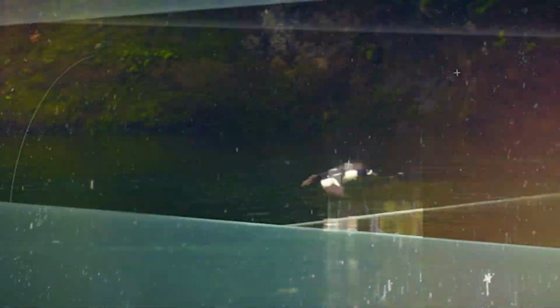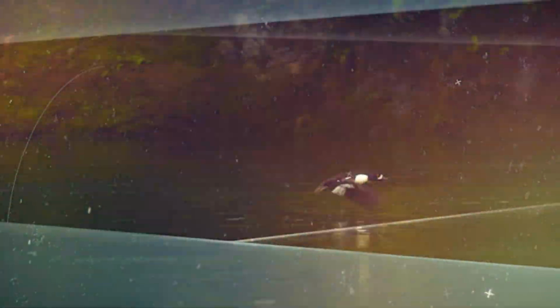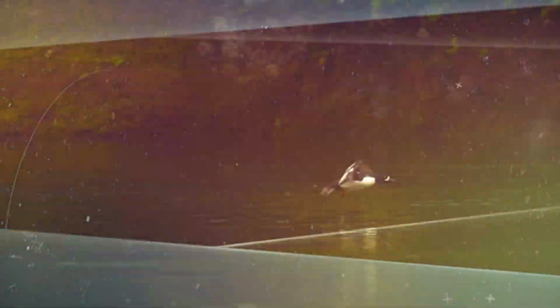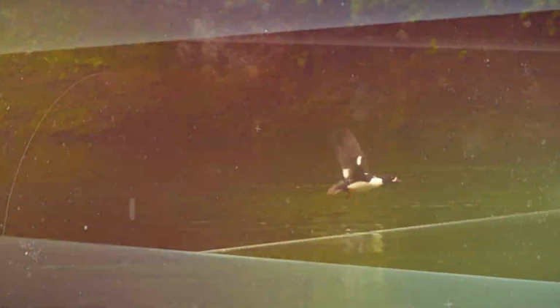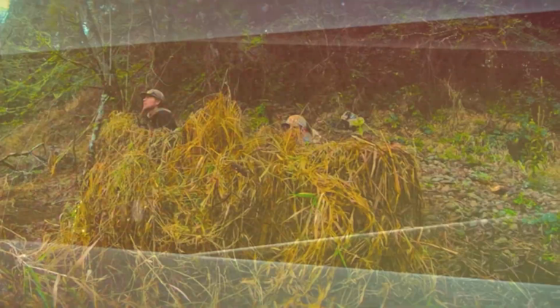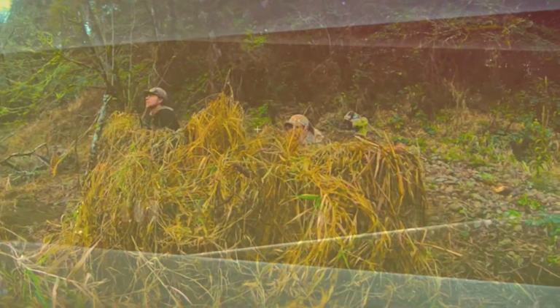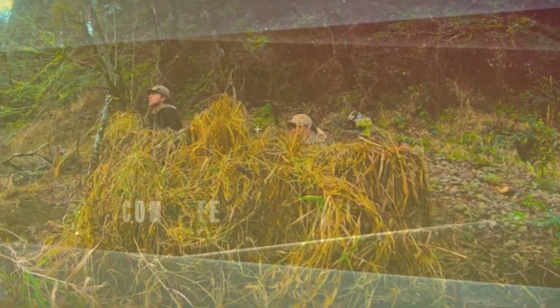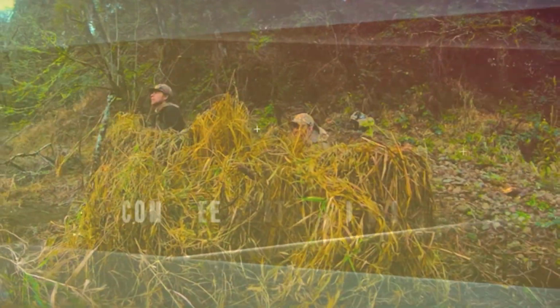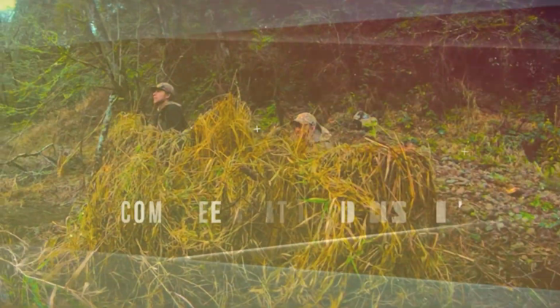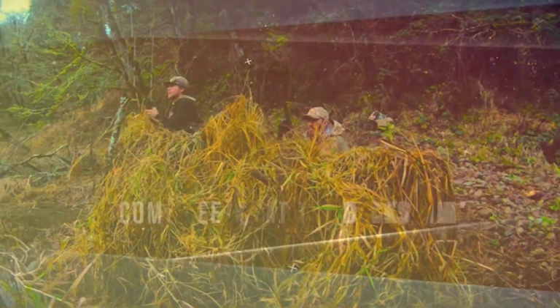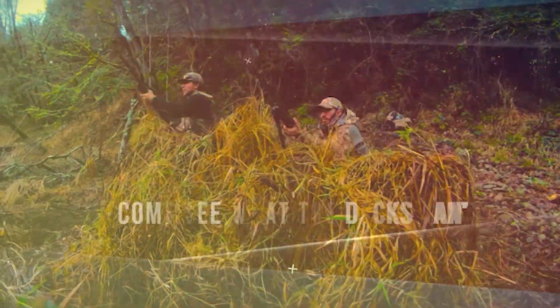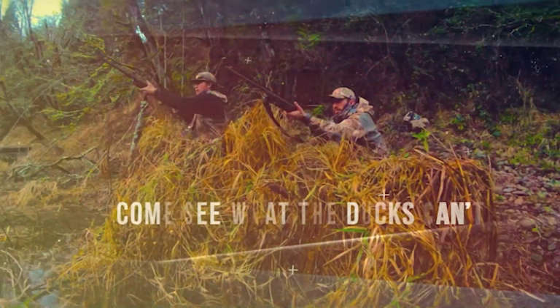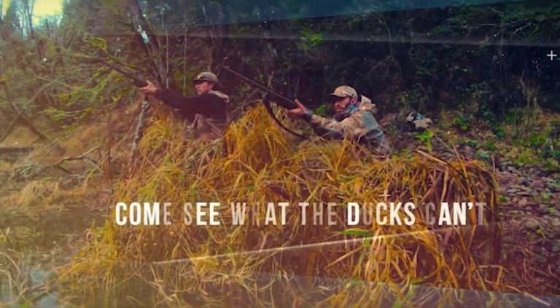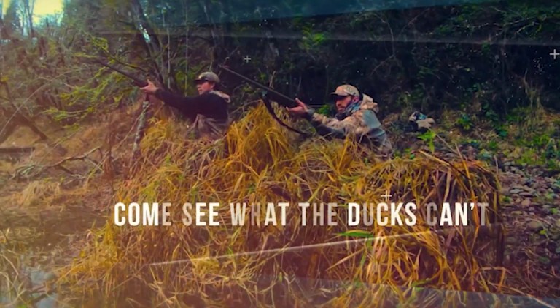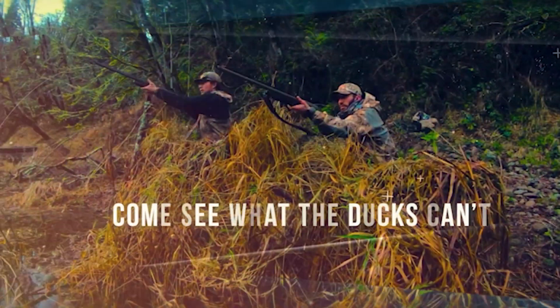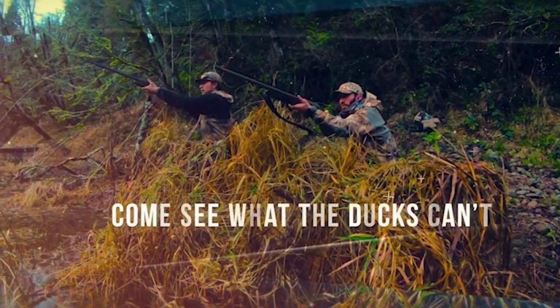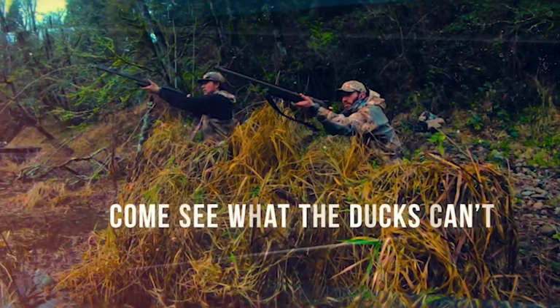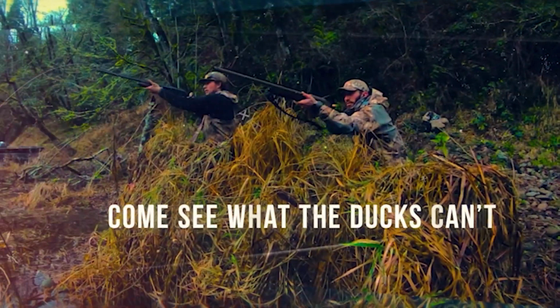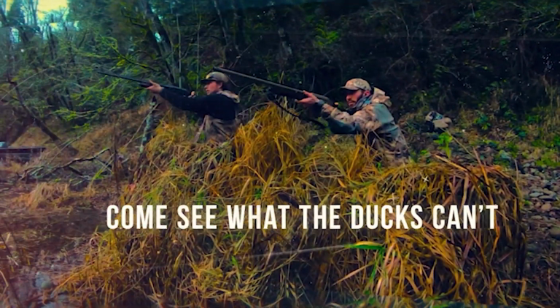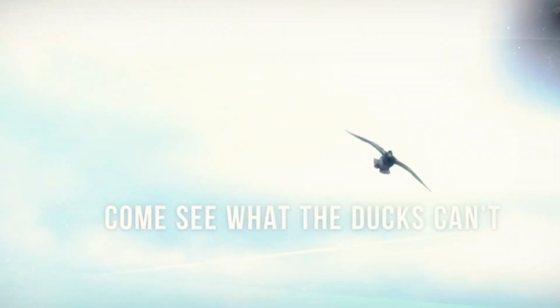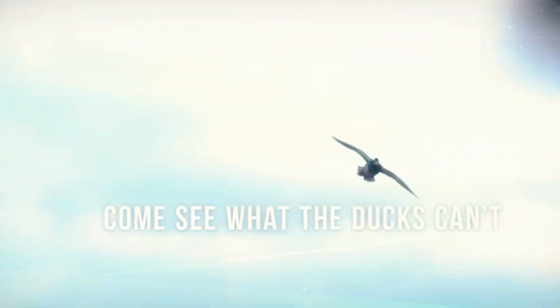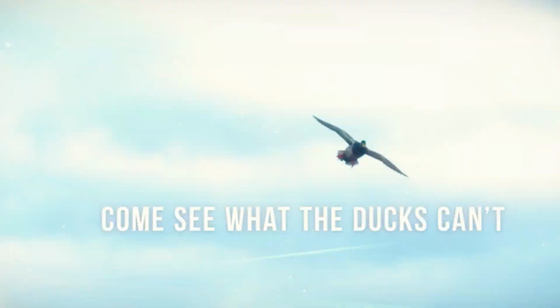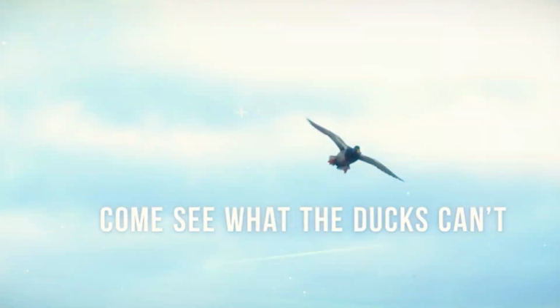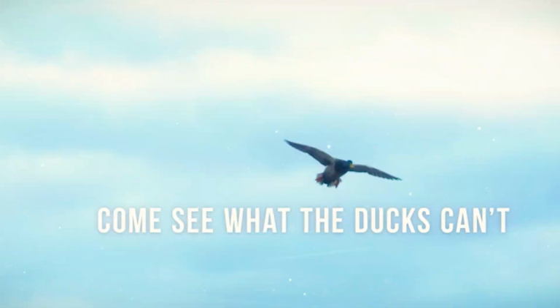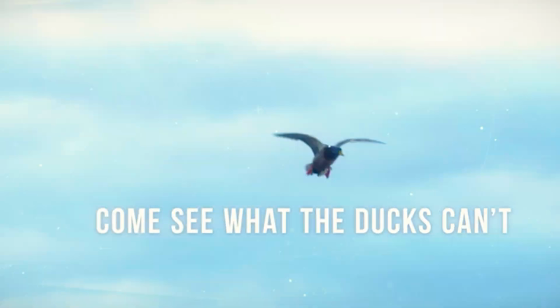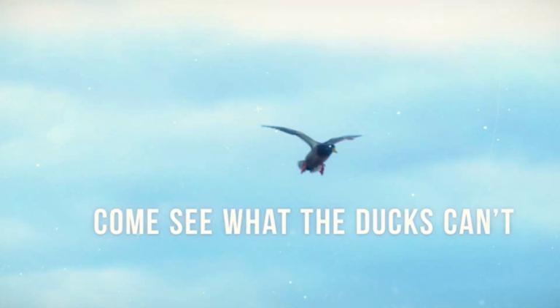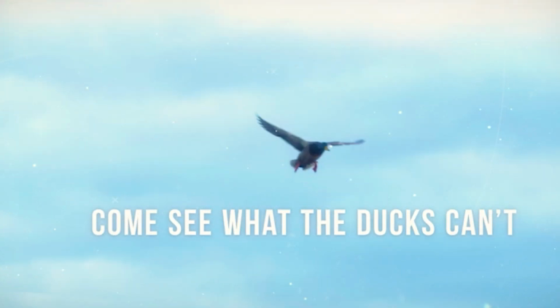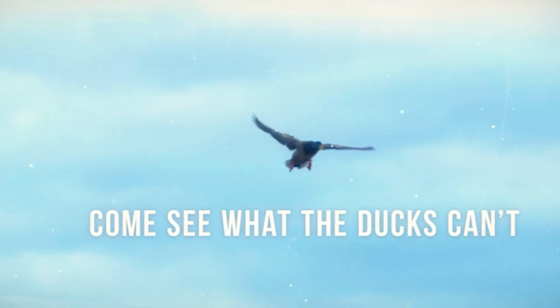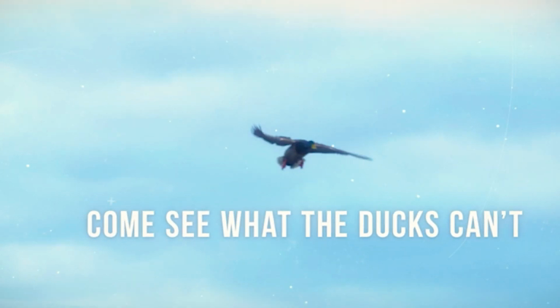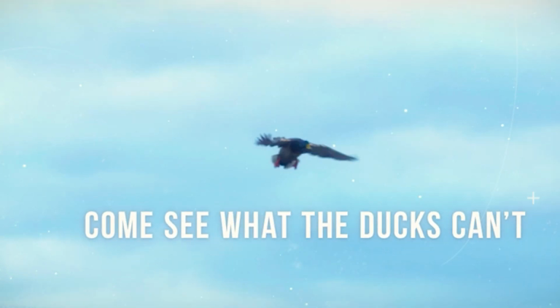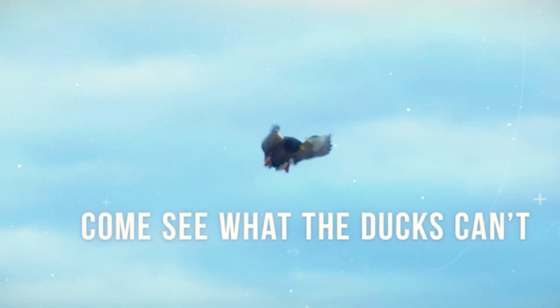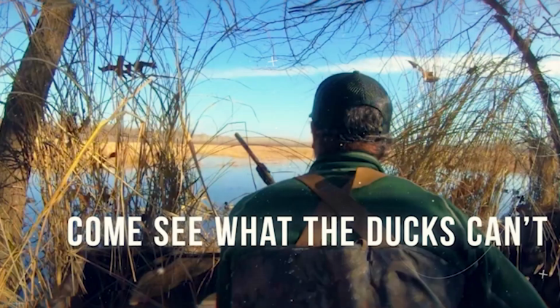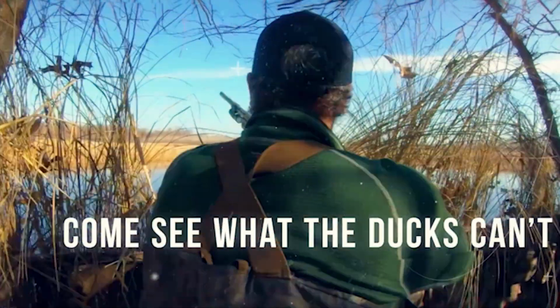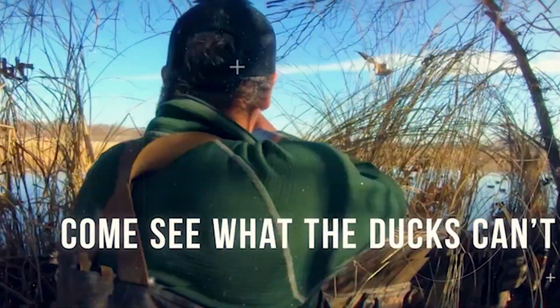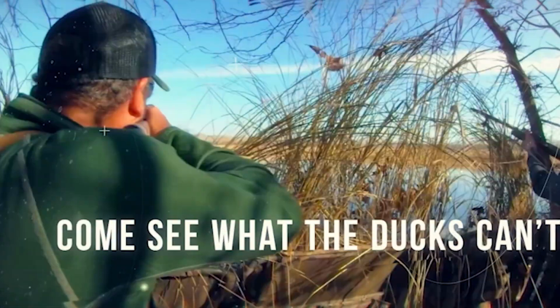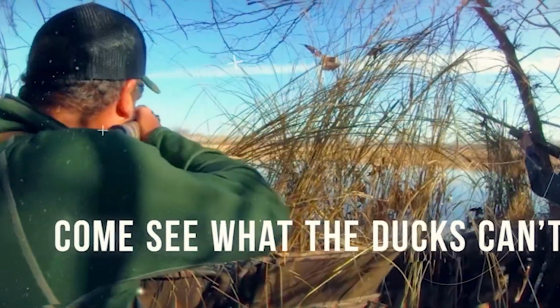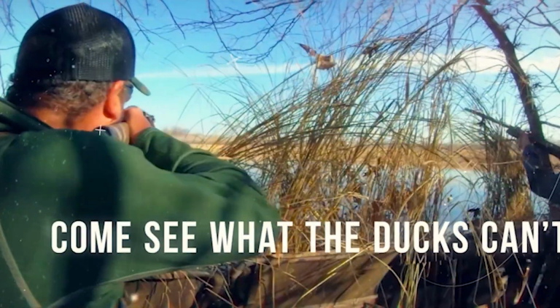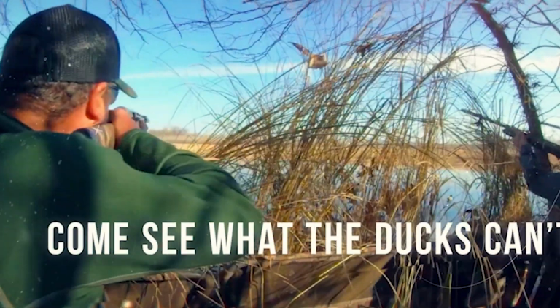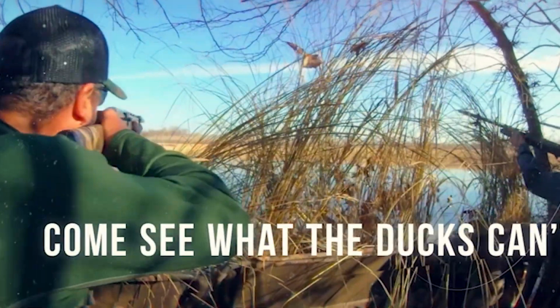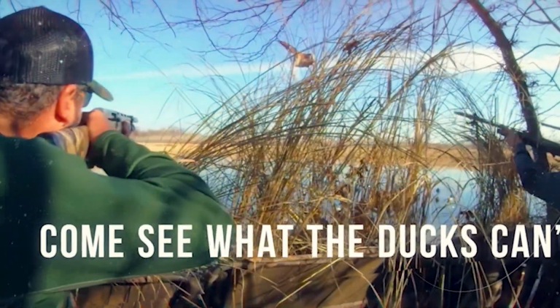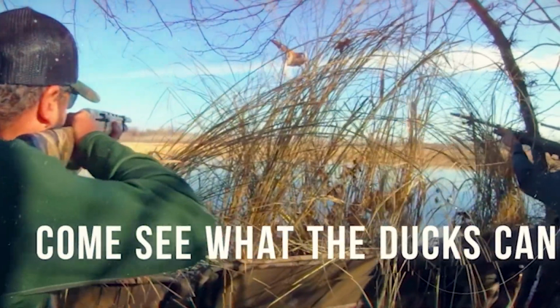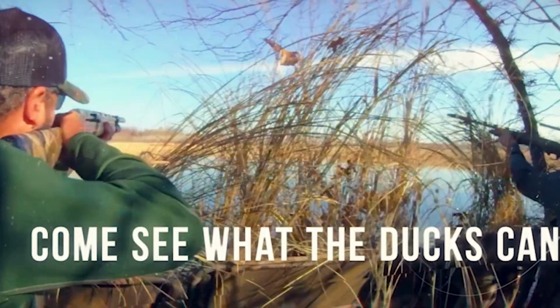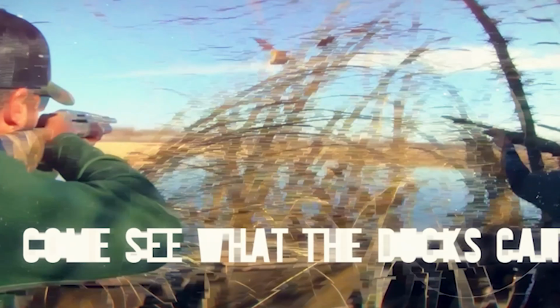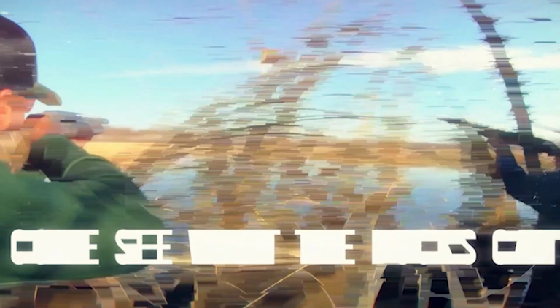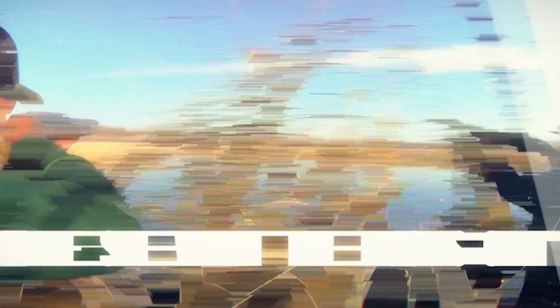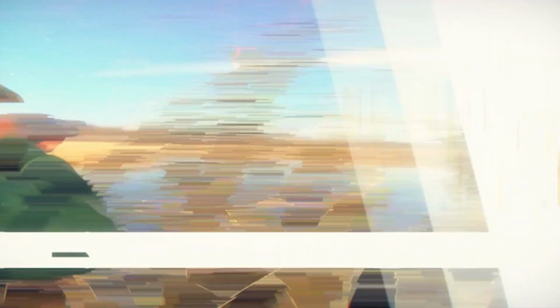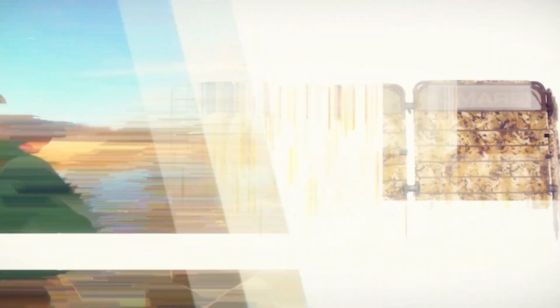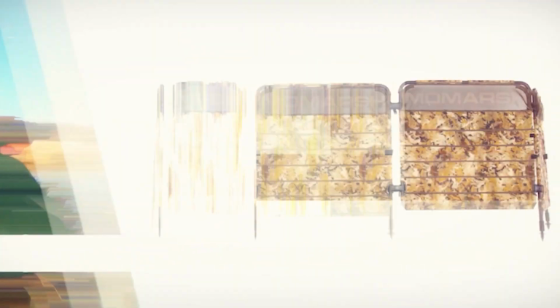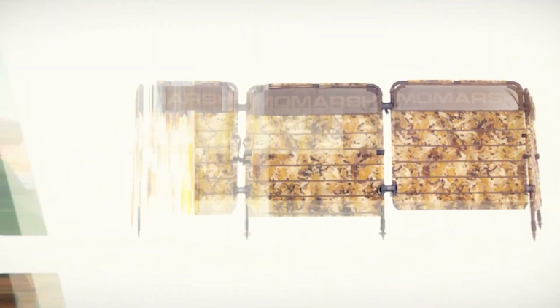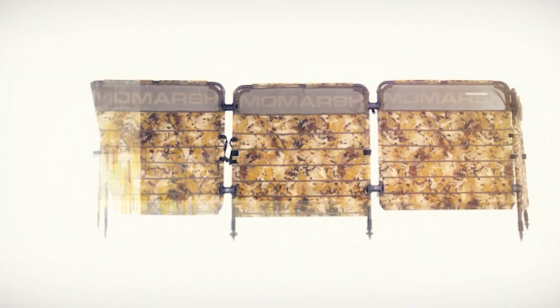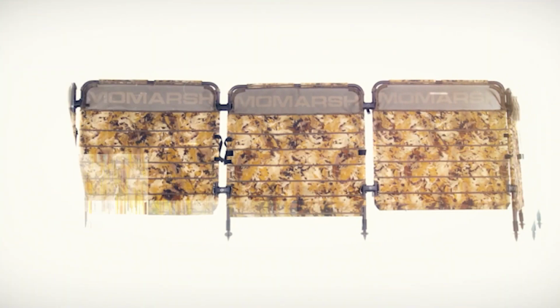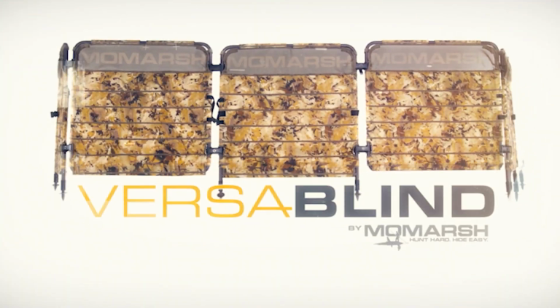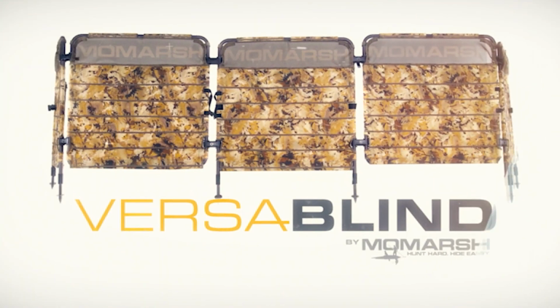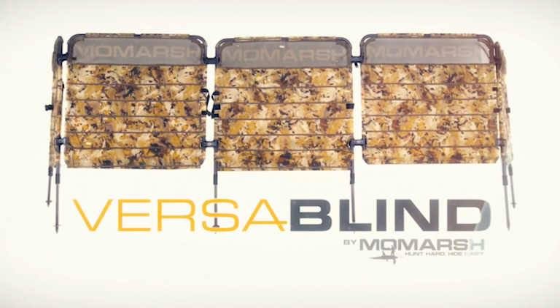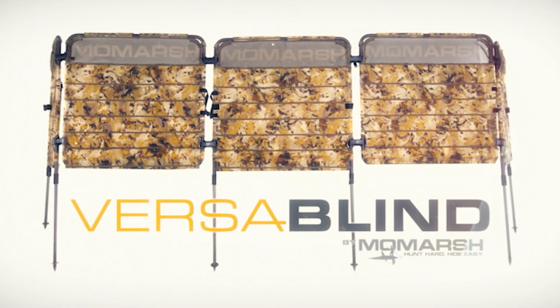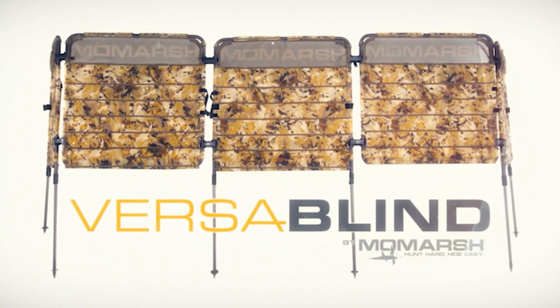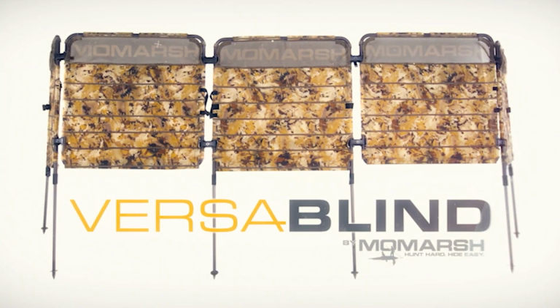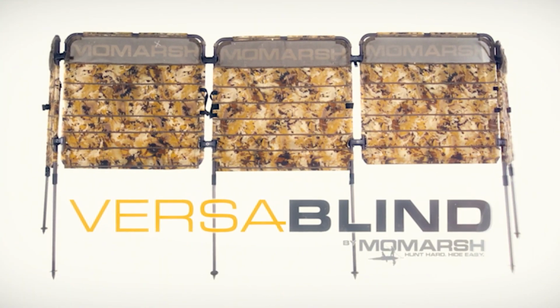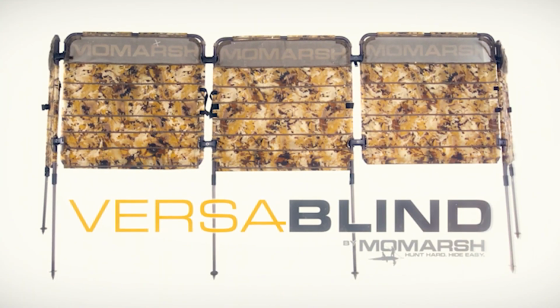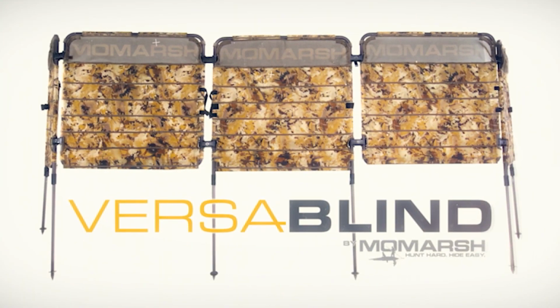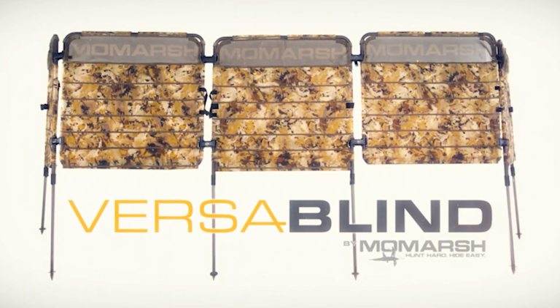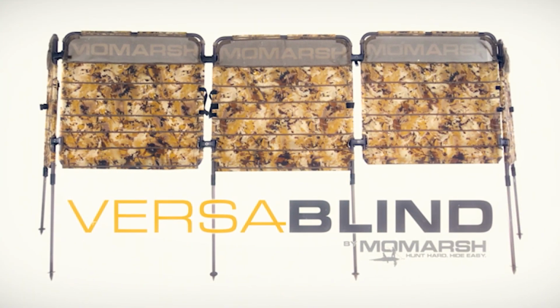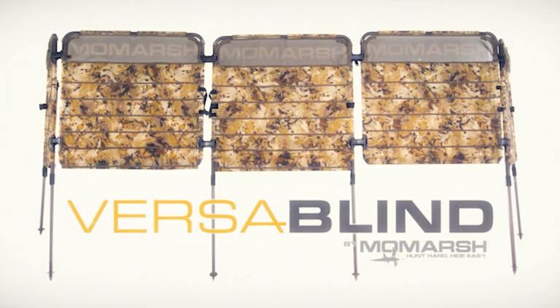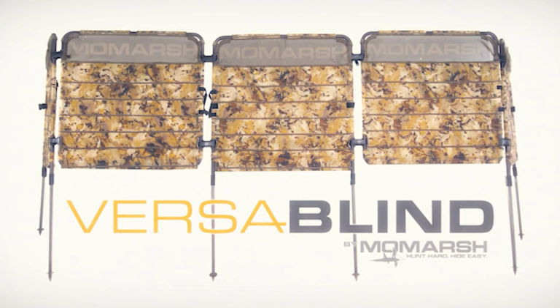Thank you for purchasing a Momarch VersaBlind. Today we're going to show you how to assemble and use your VersaBlind and make sure that you have all the included components.